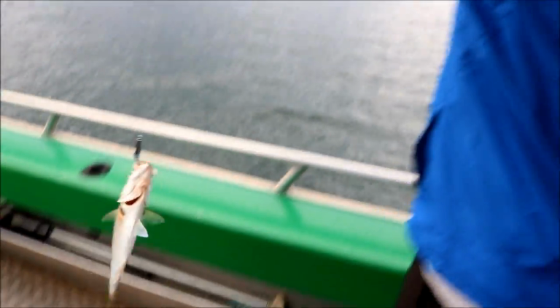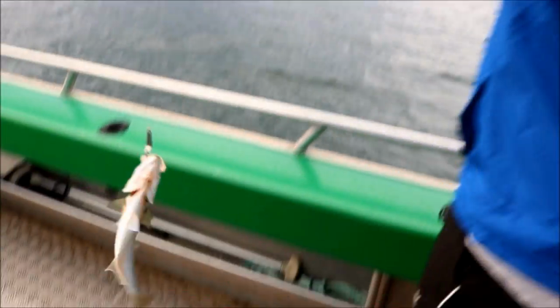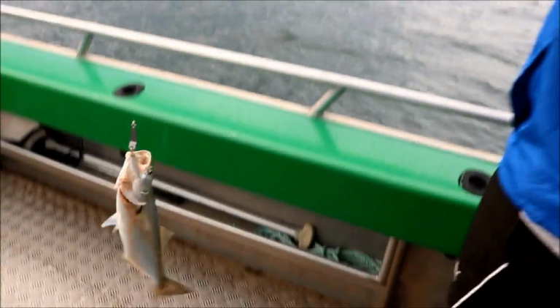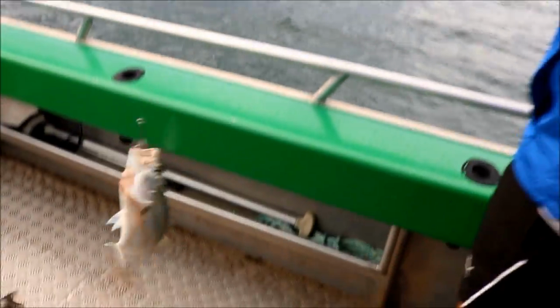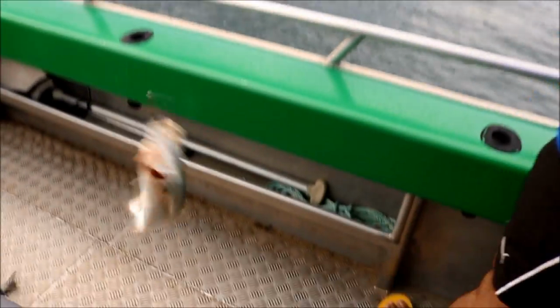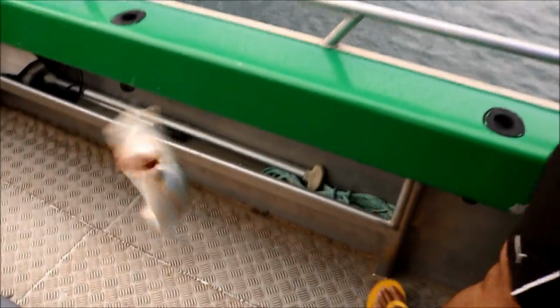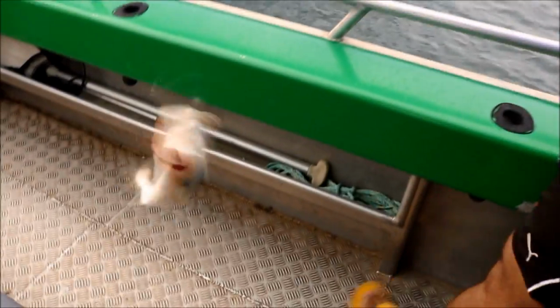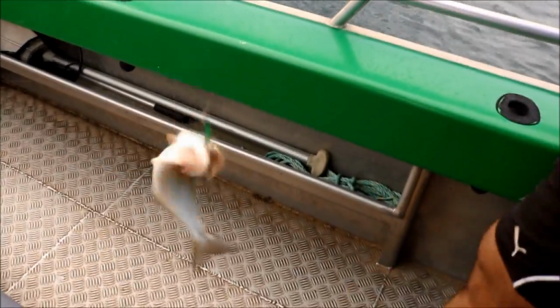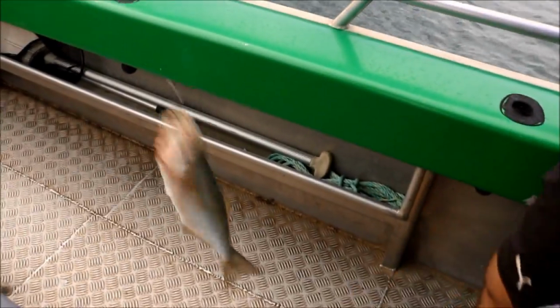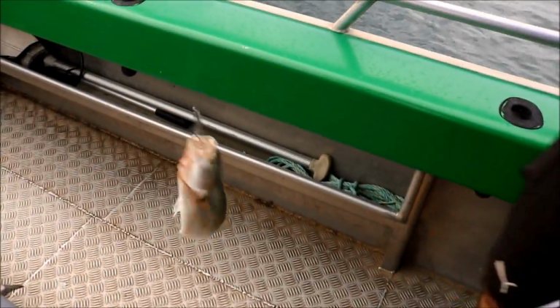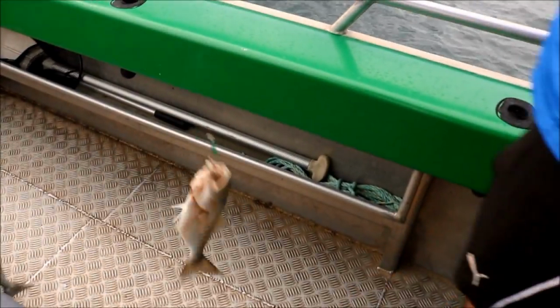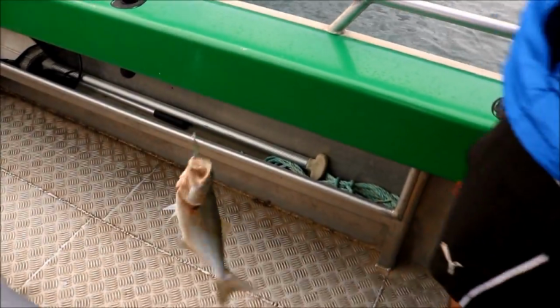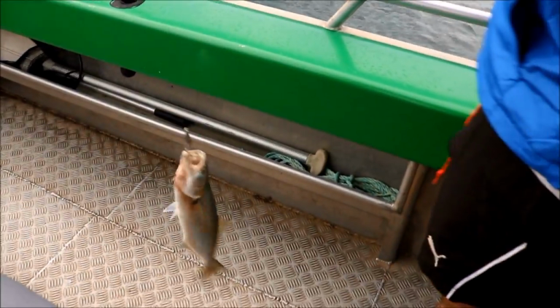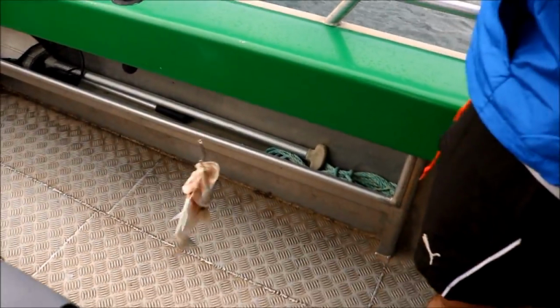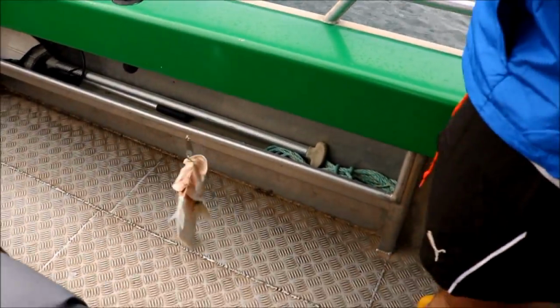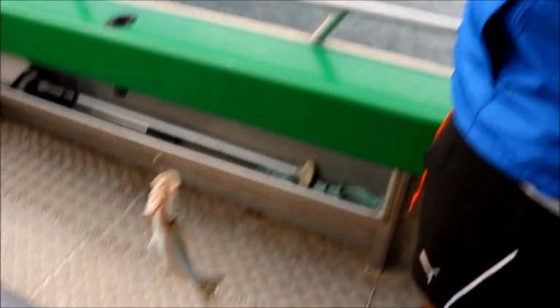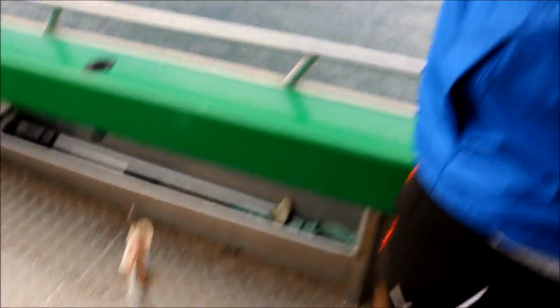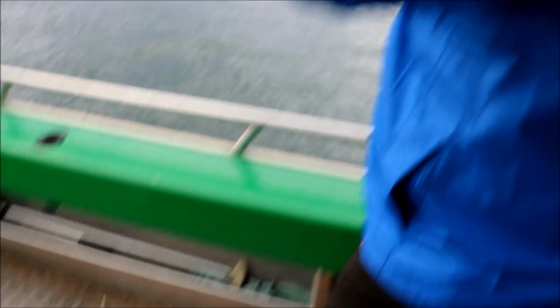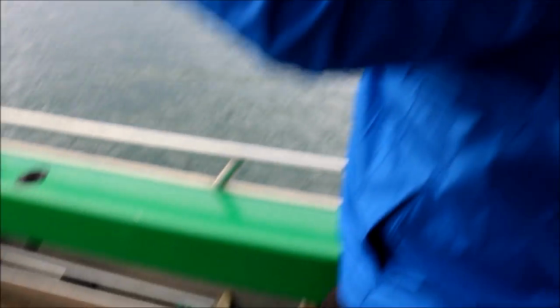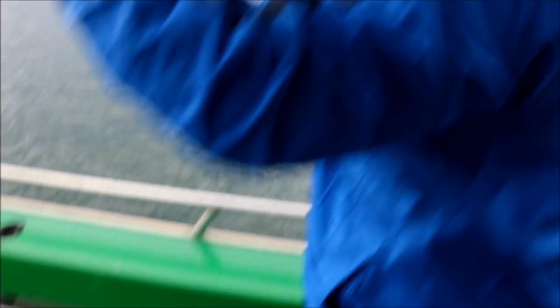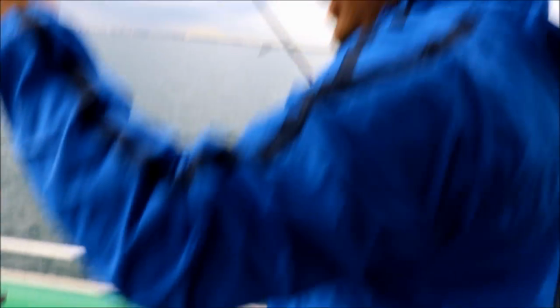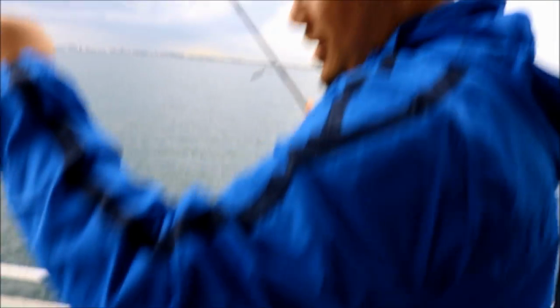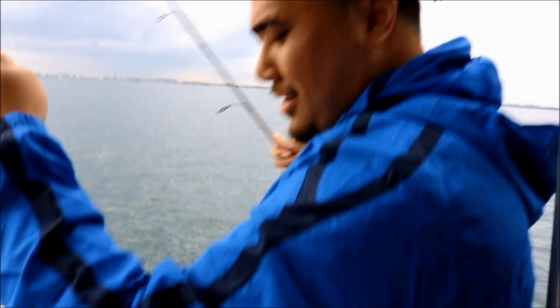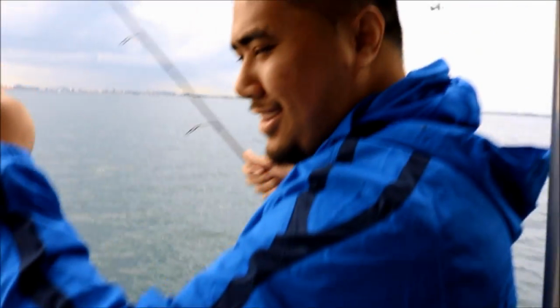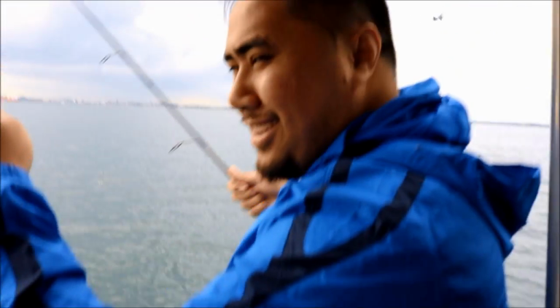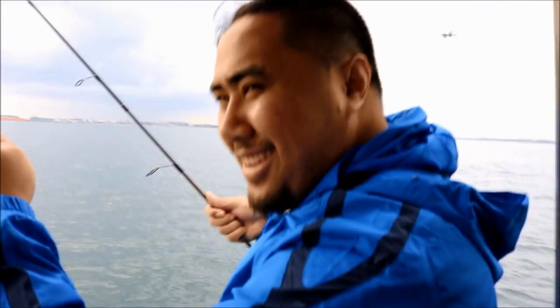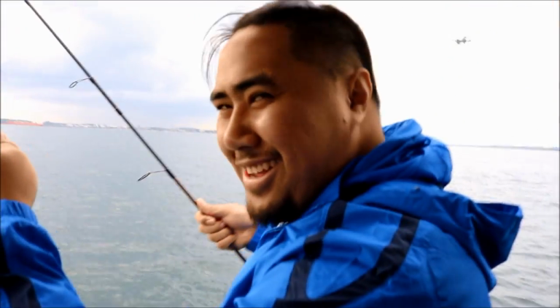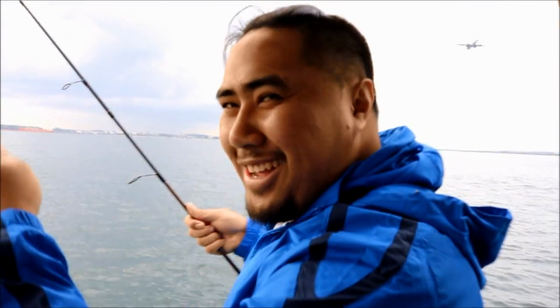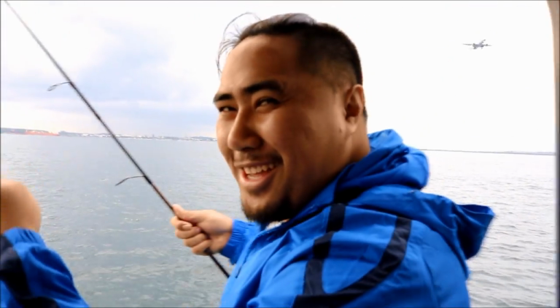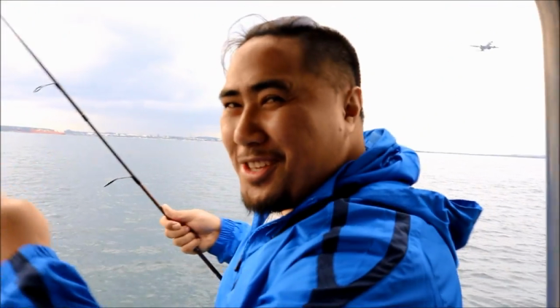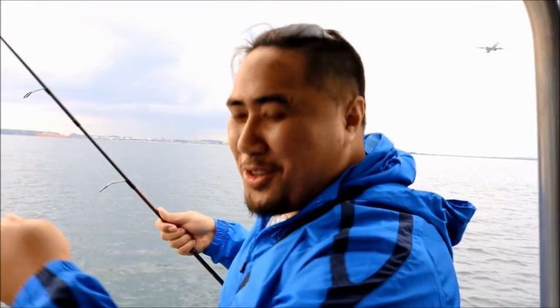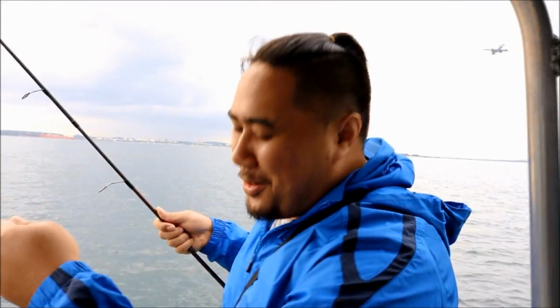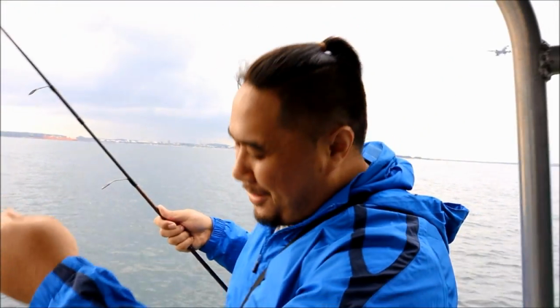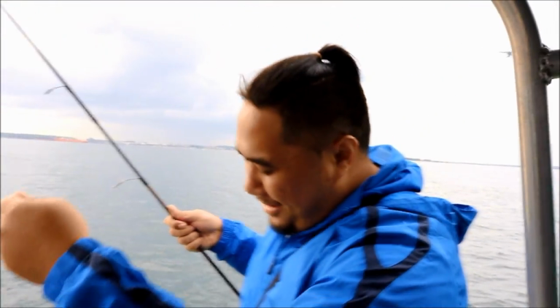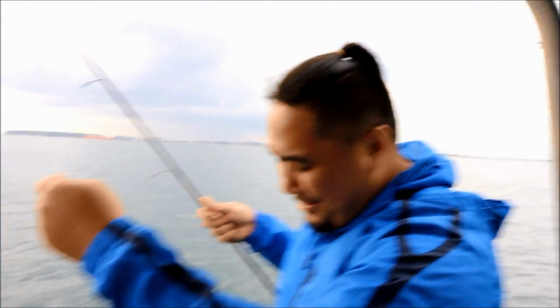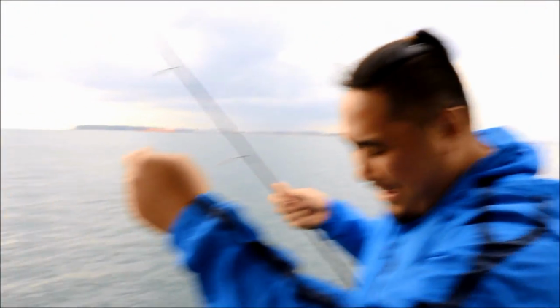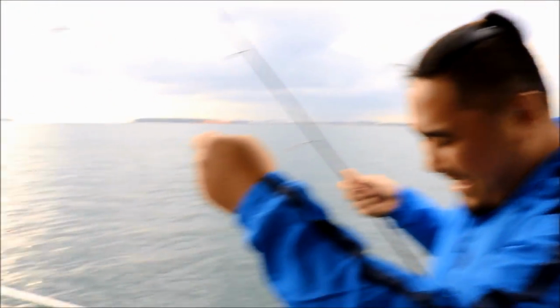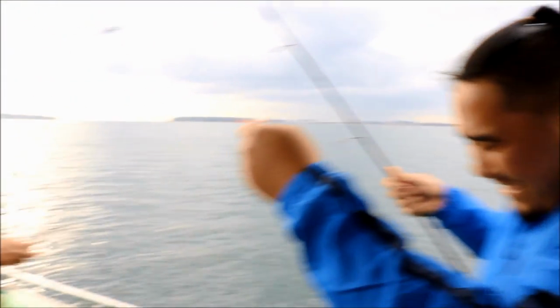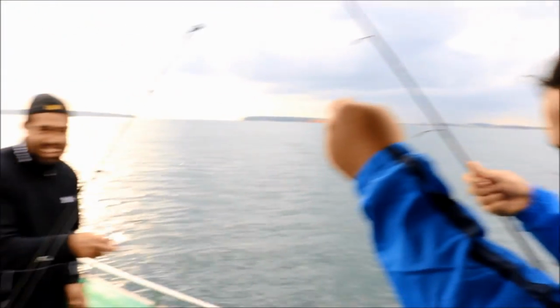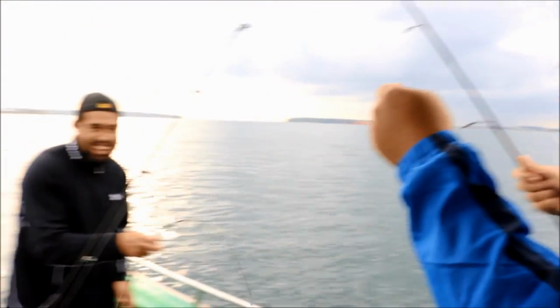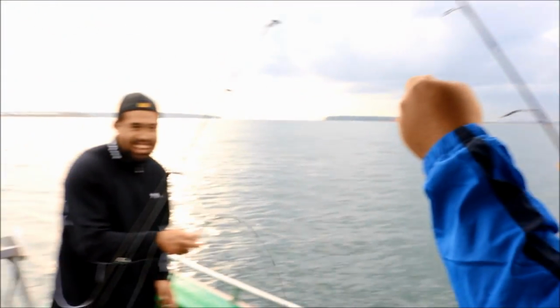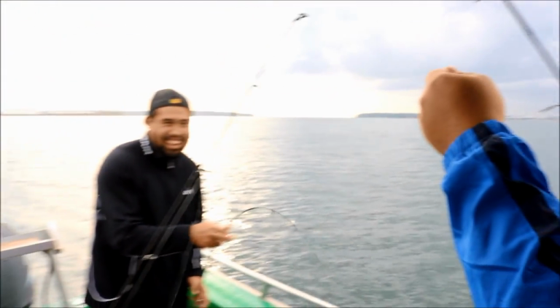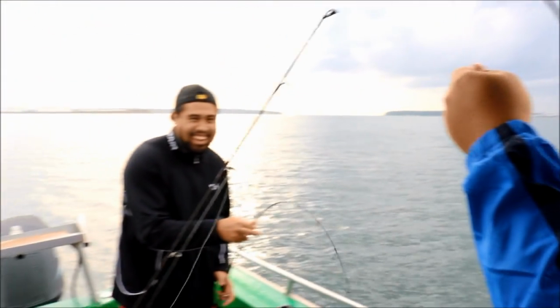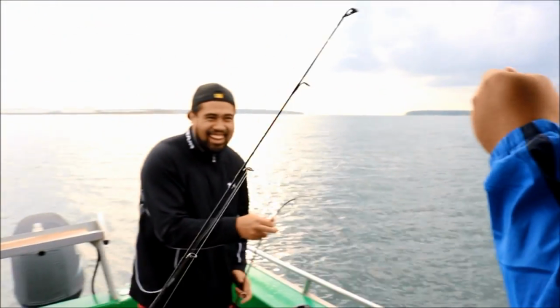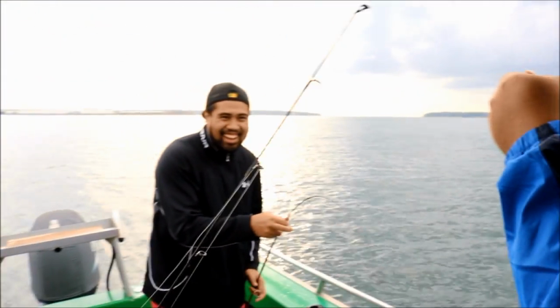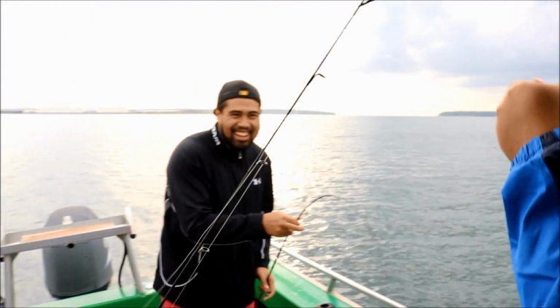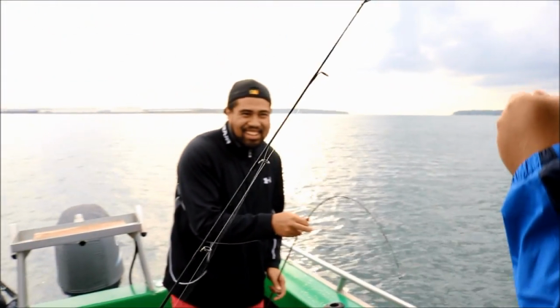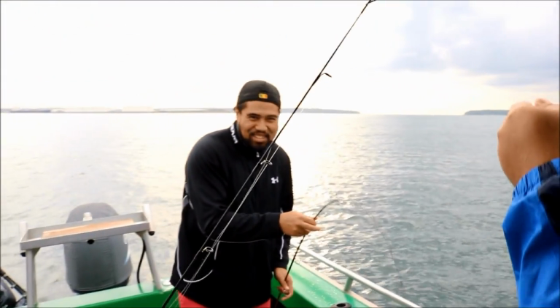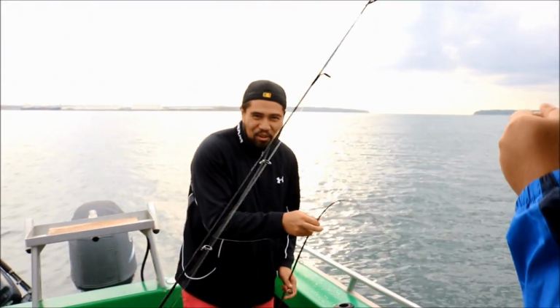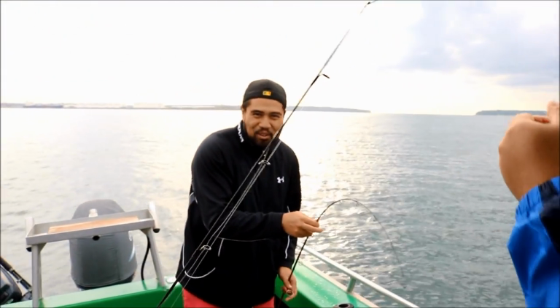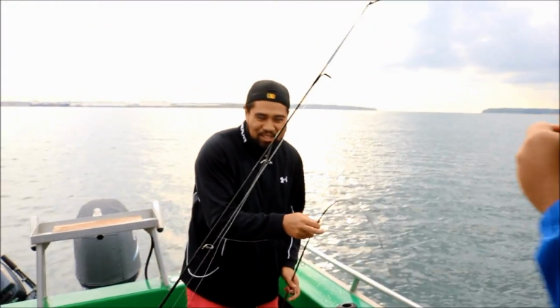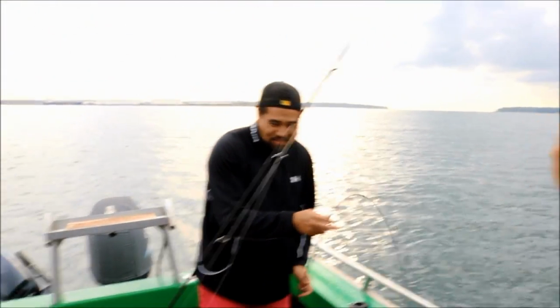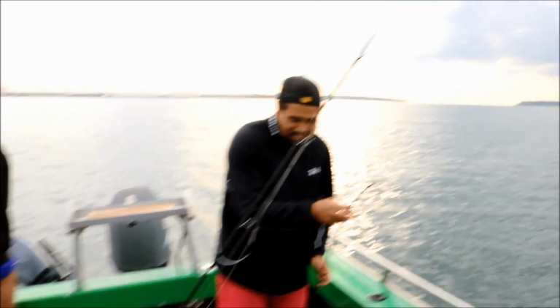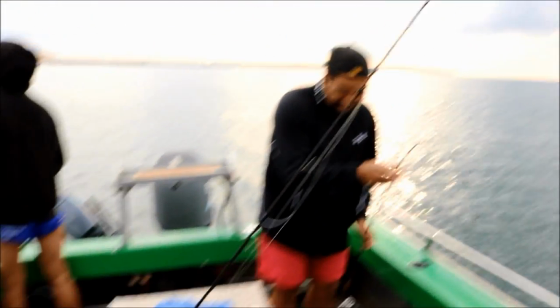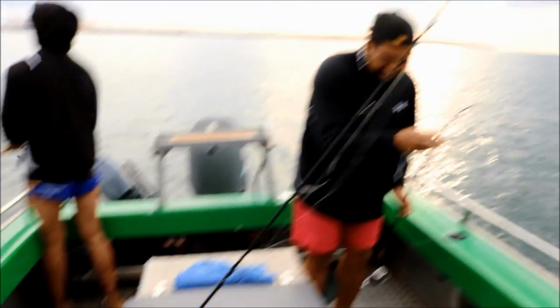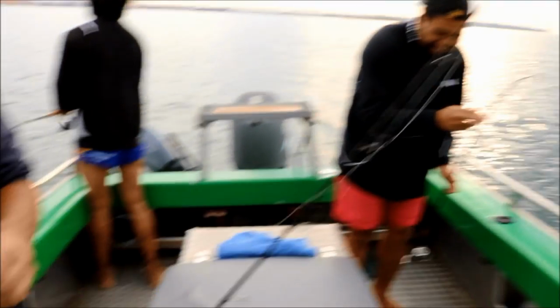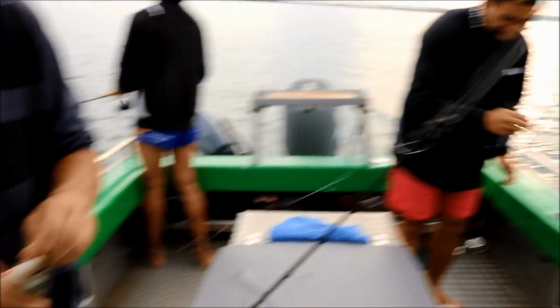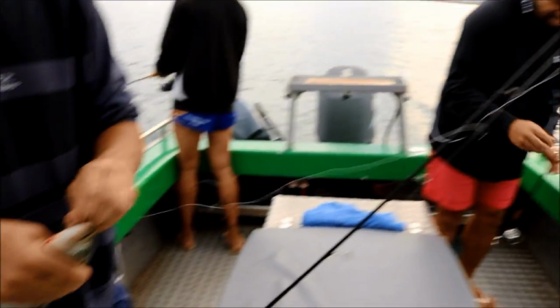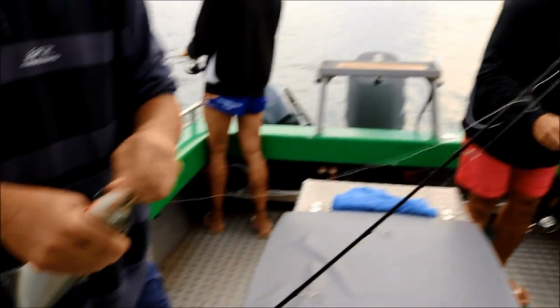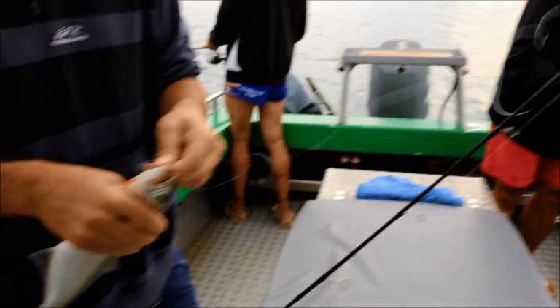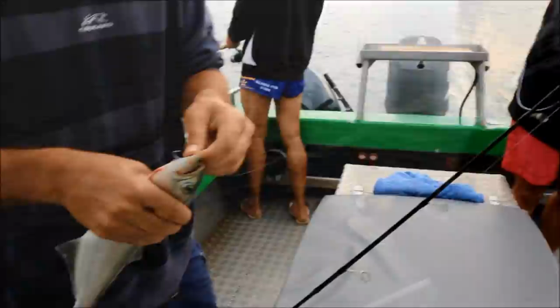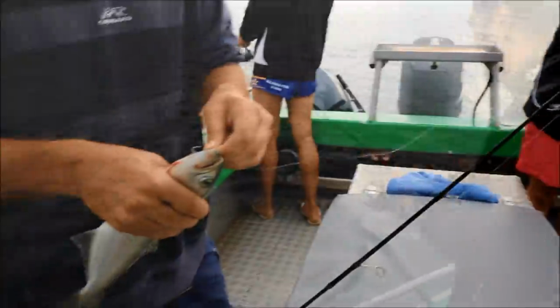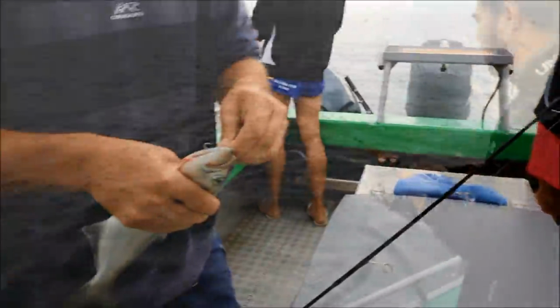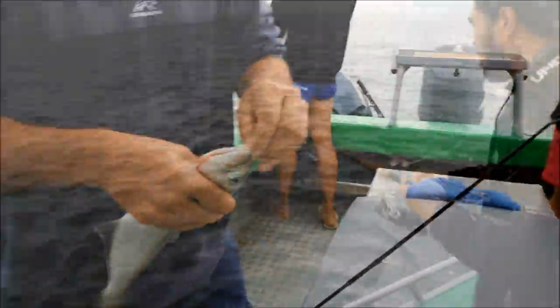Good work! Good work, boys. You're going to be happy with that one? Good work, boys. Nice. That's good. Super hook up!